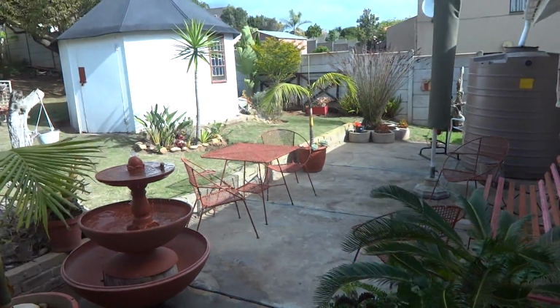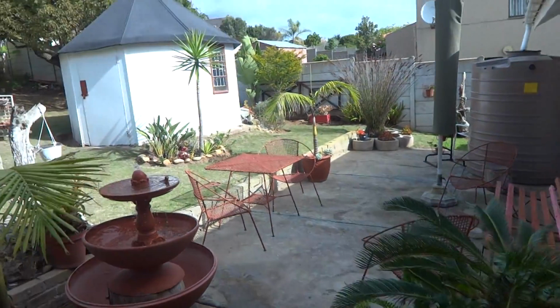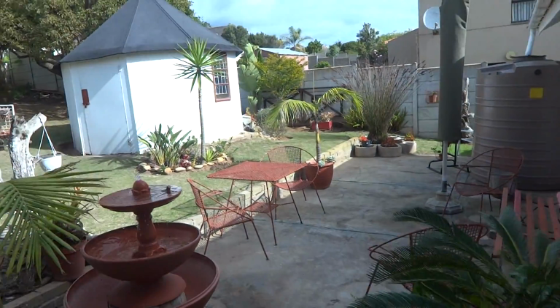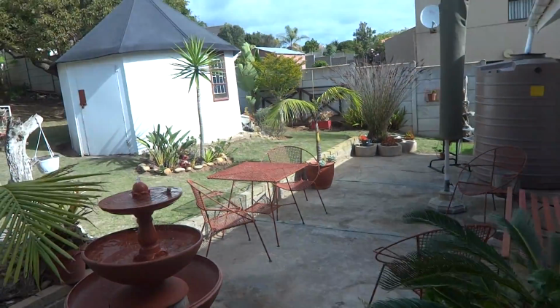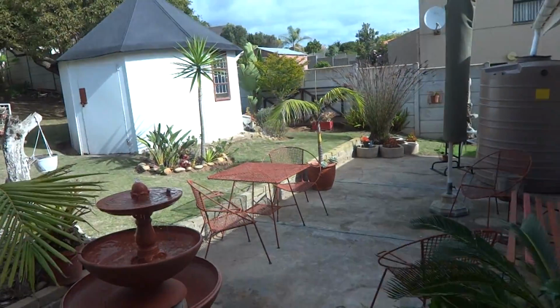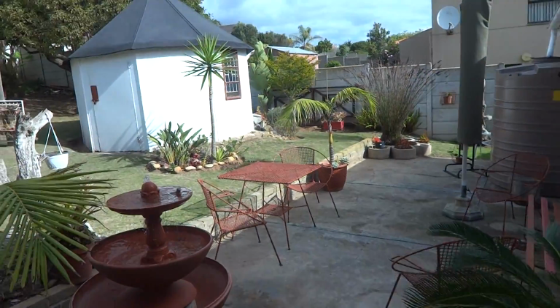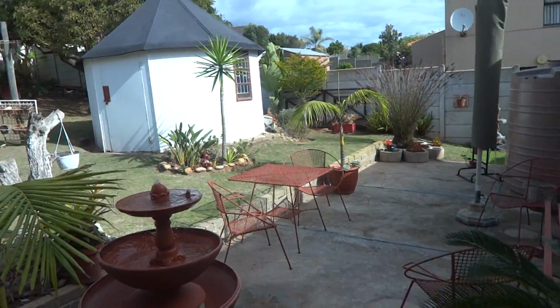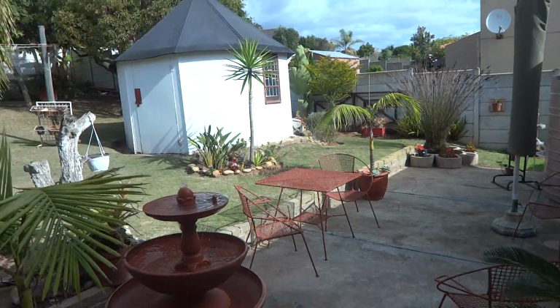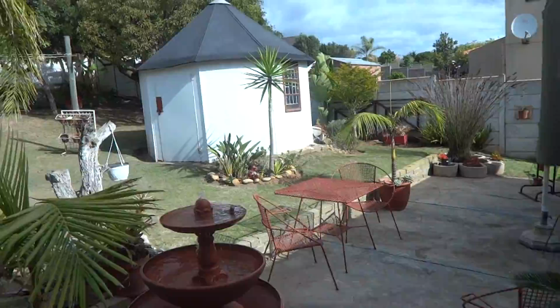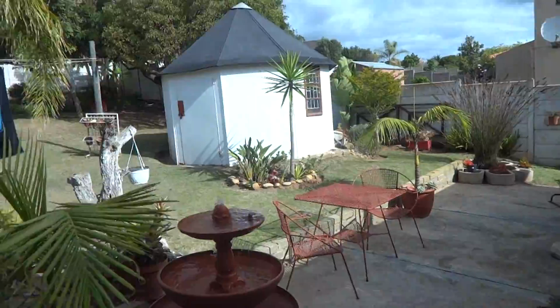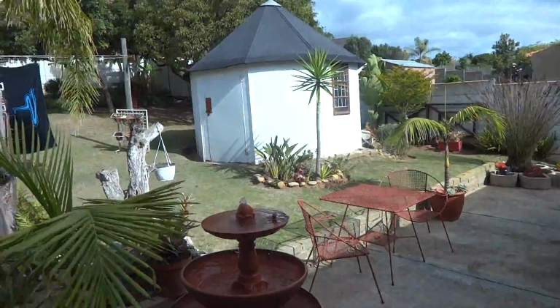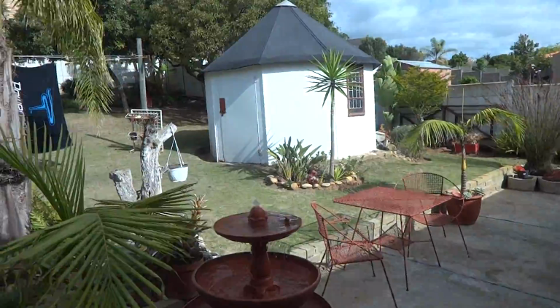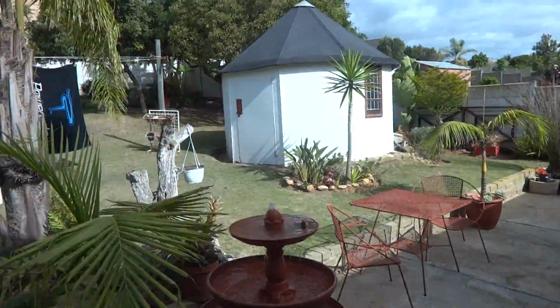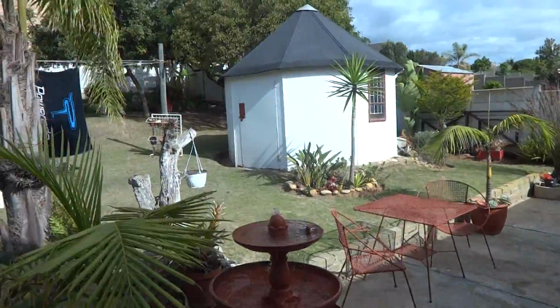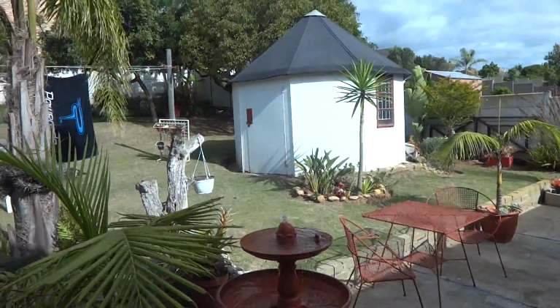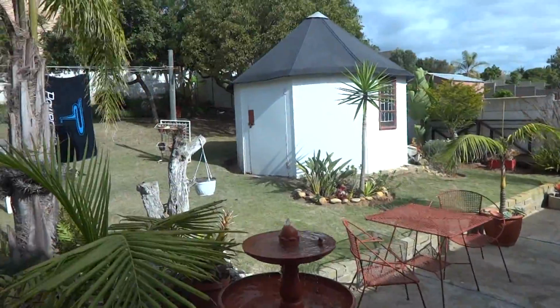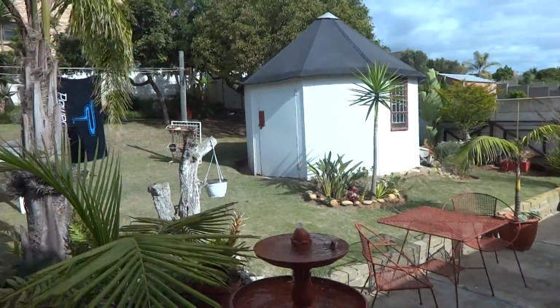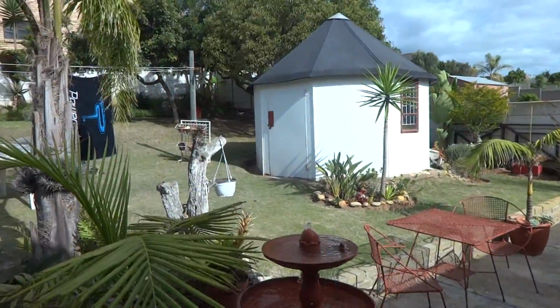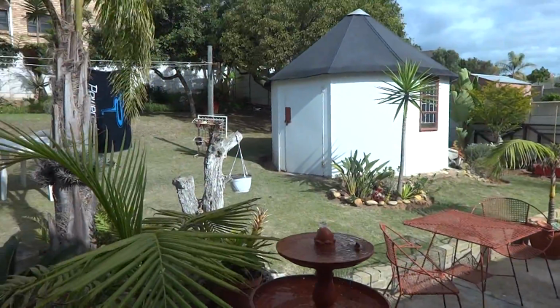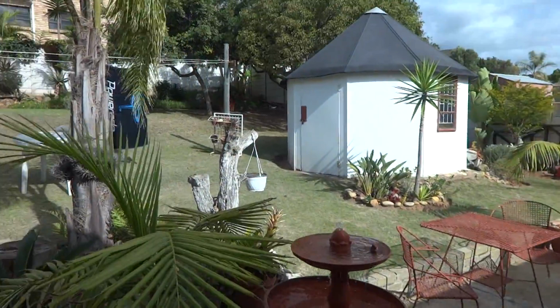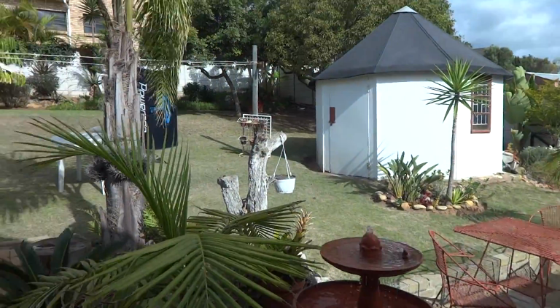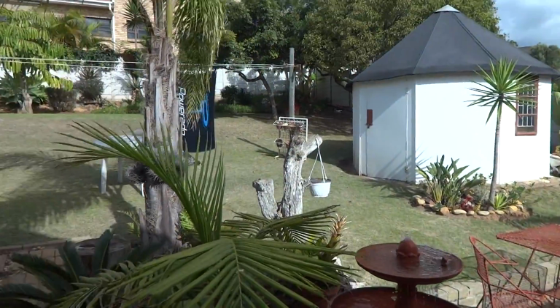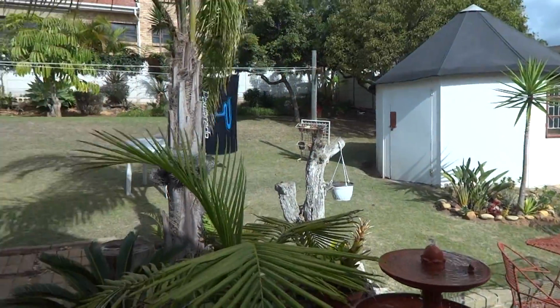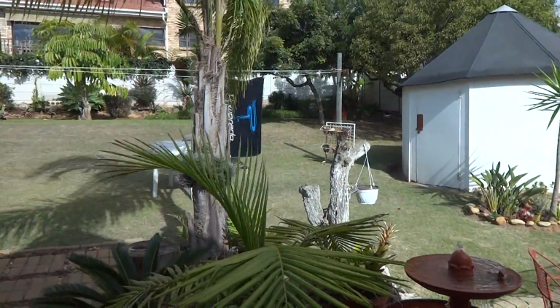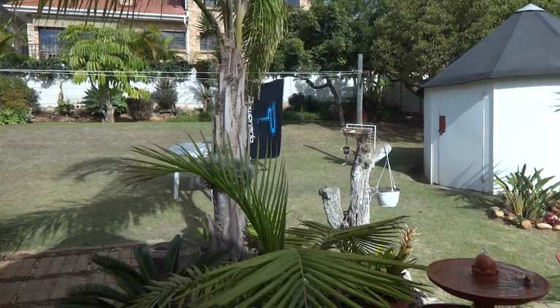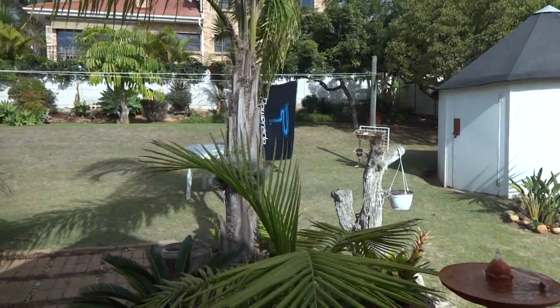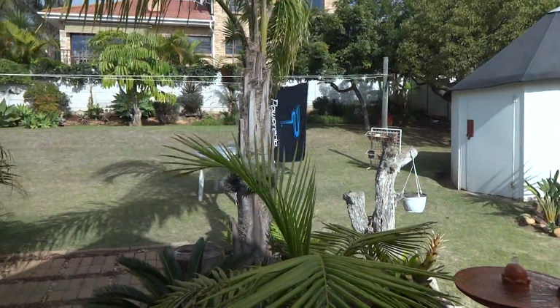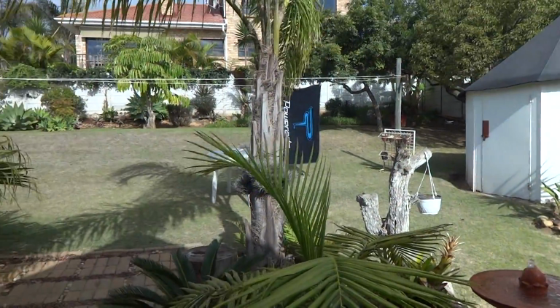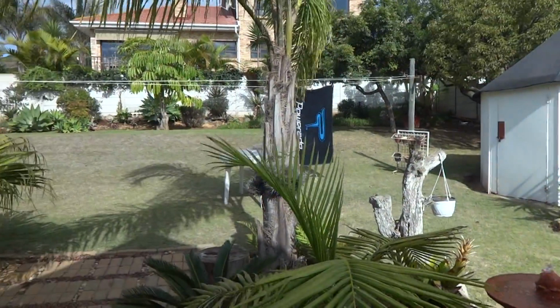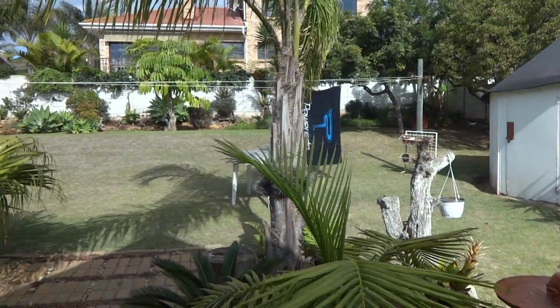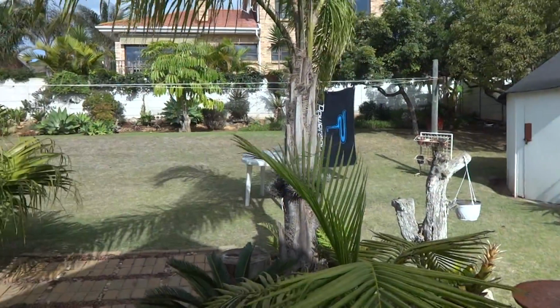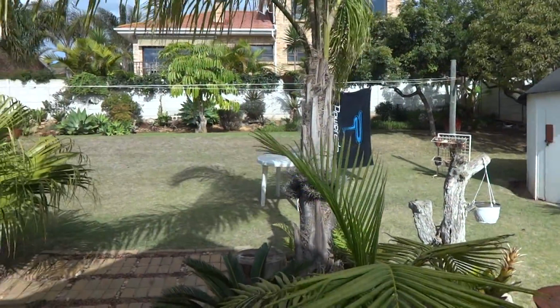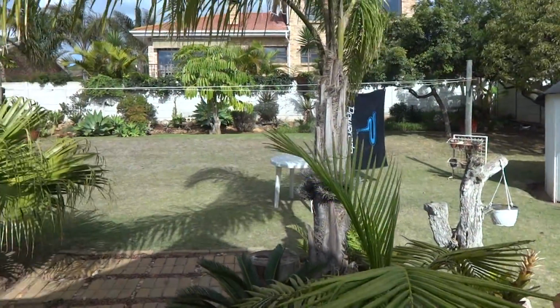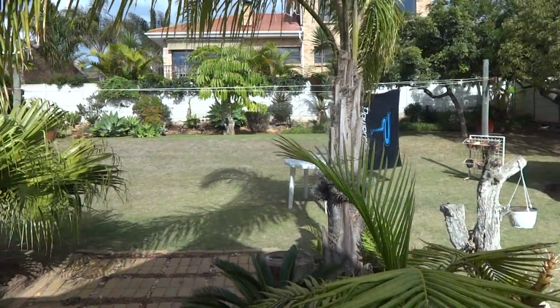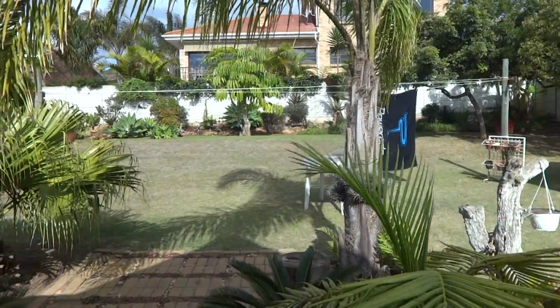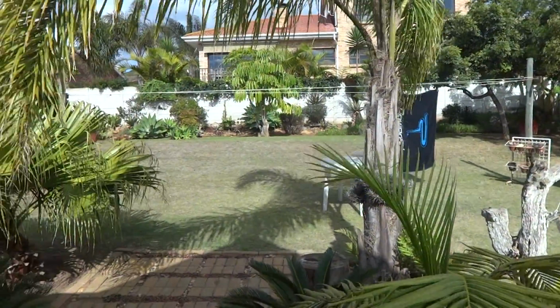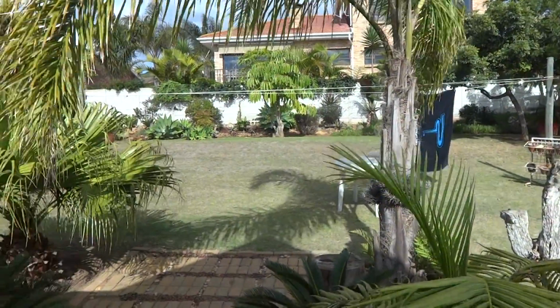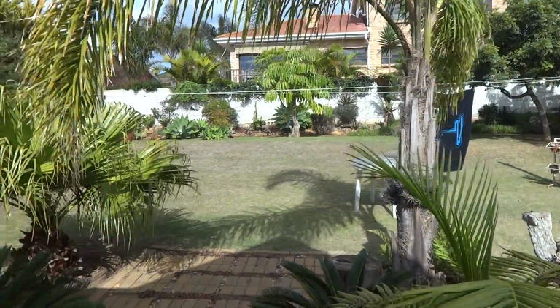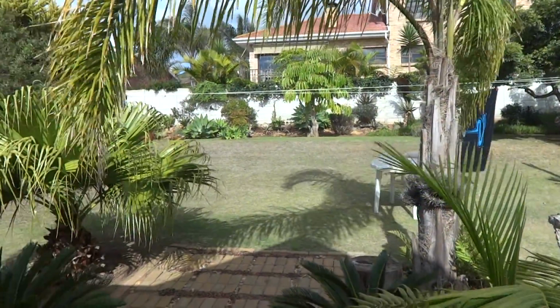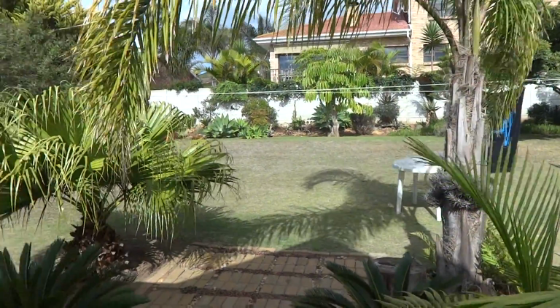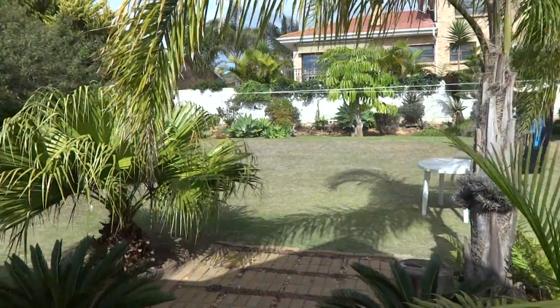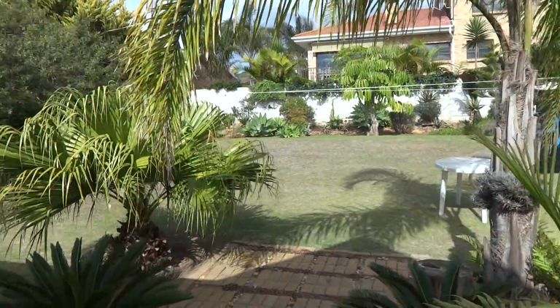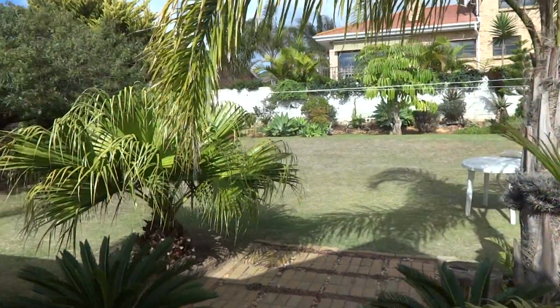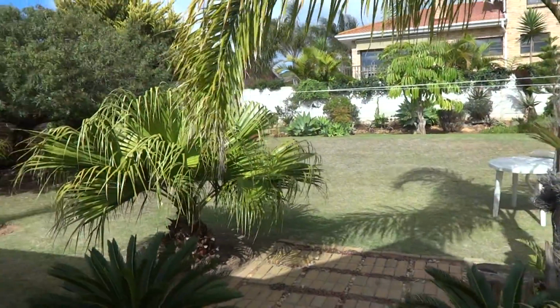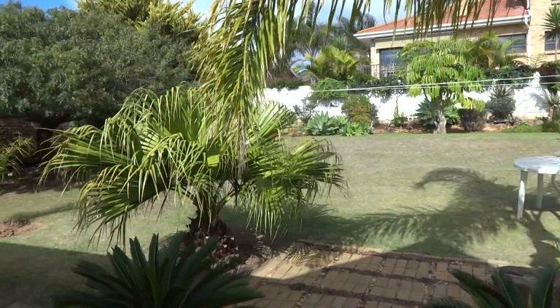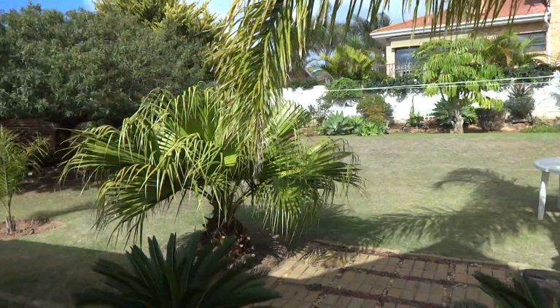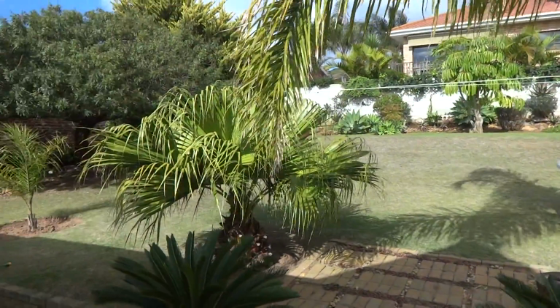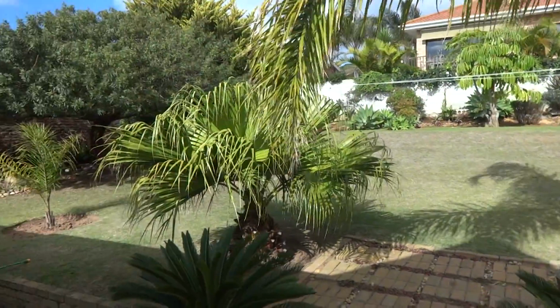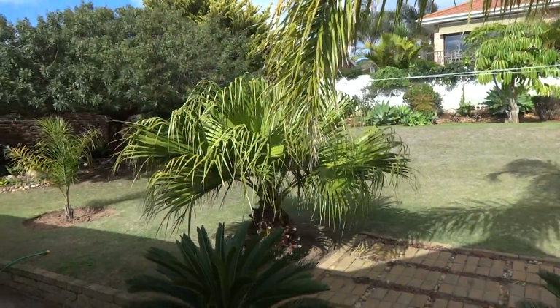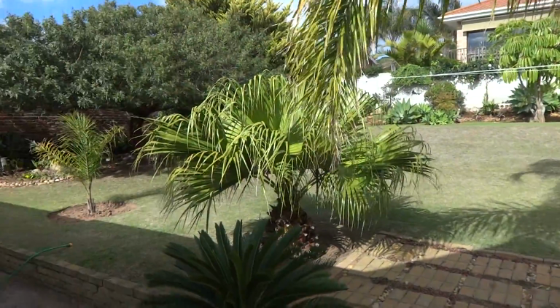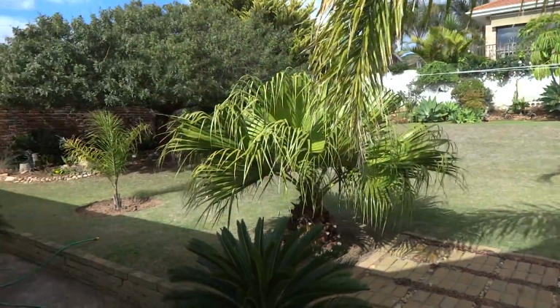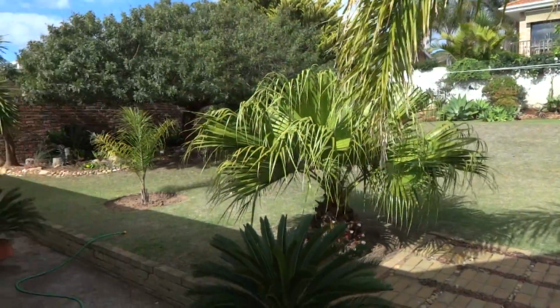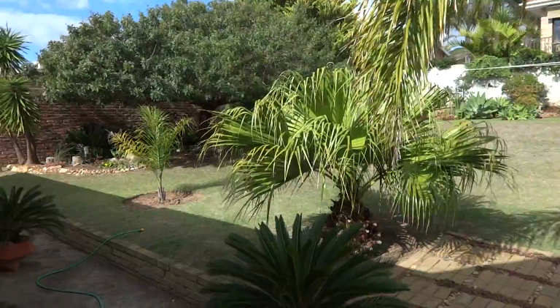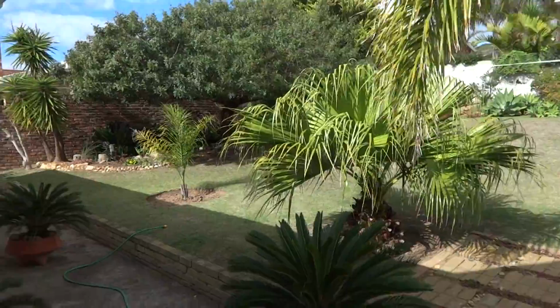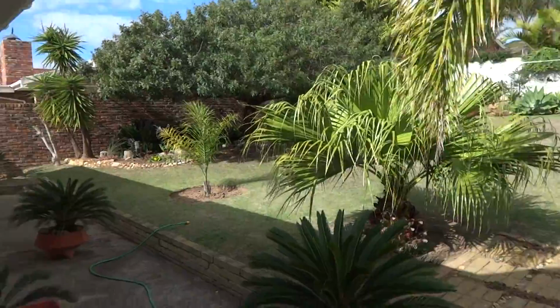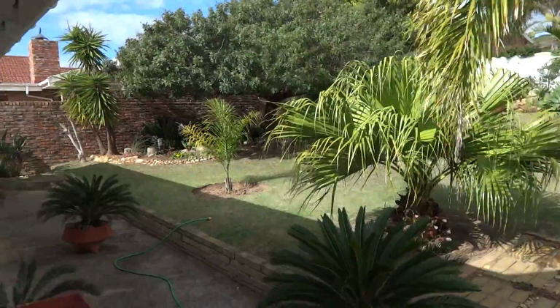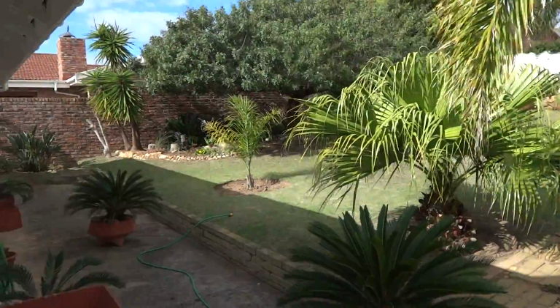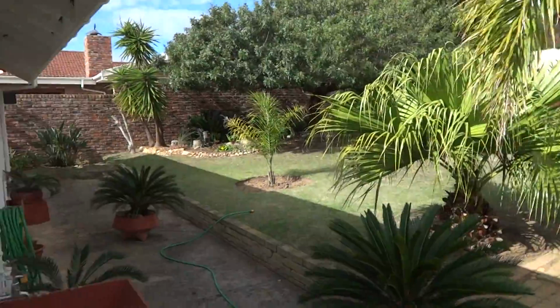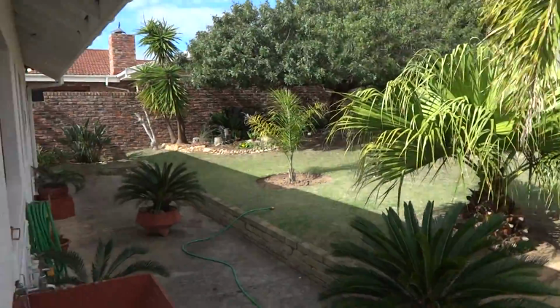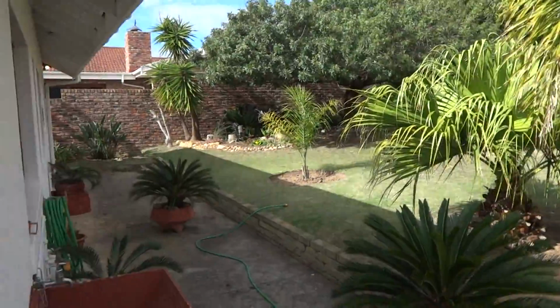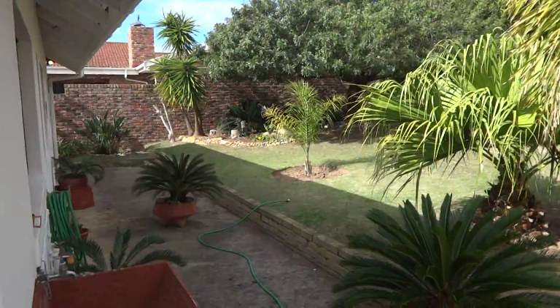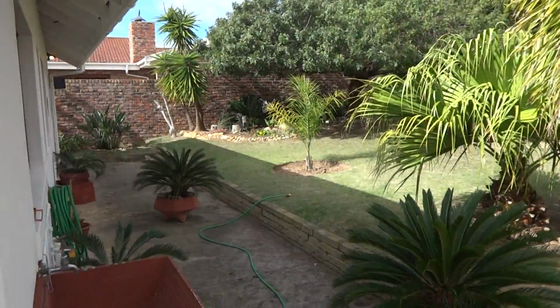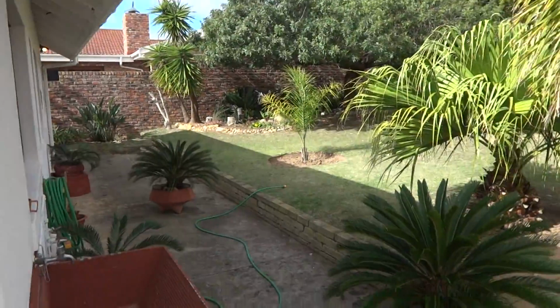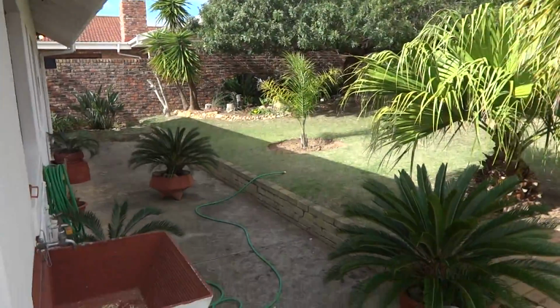The backyard is nice and spacious, very well maintained, and pet friendly.